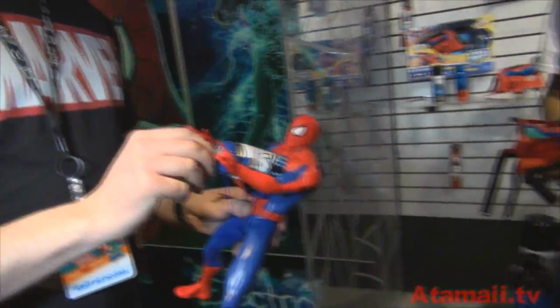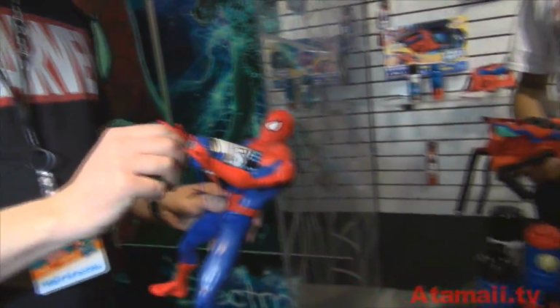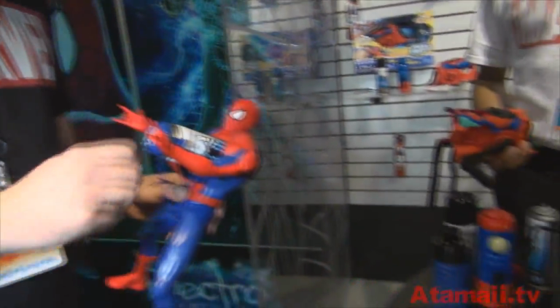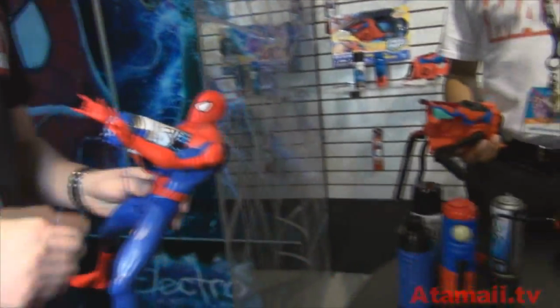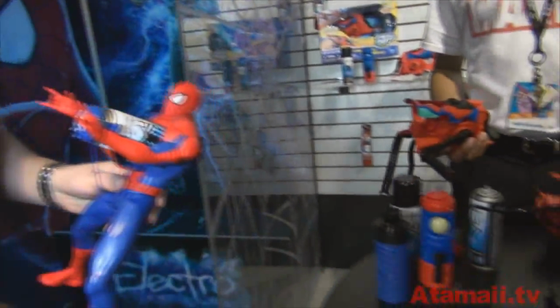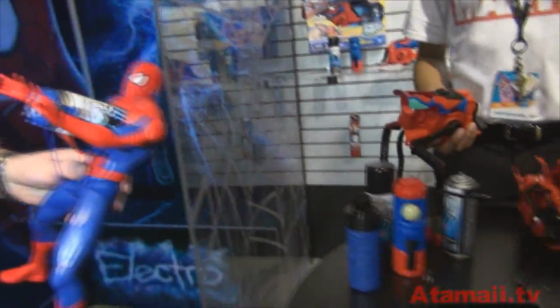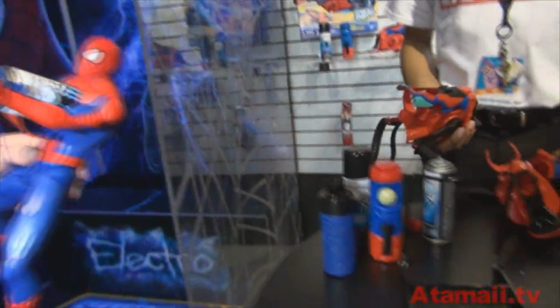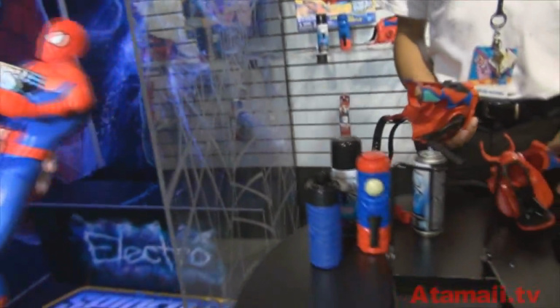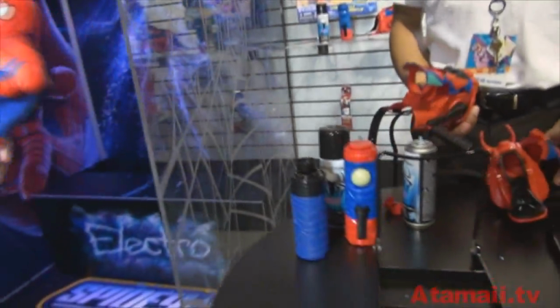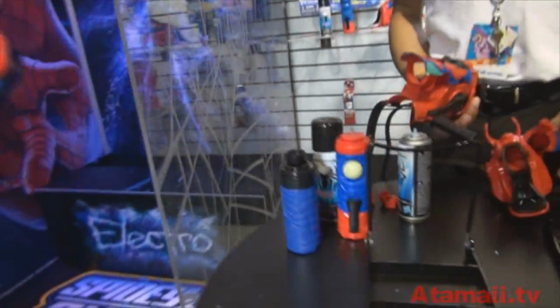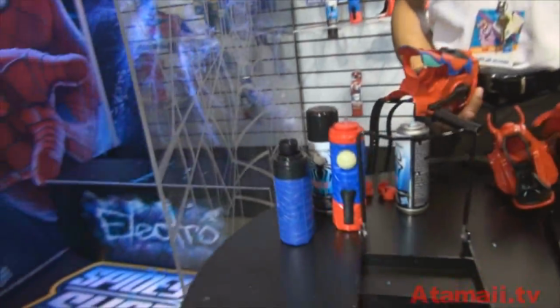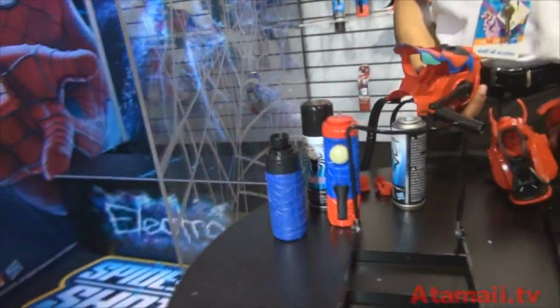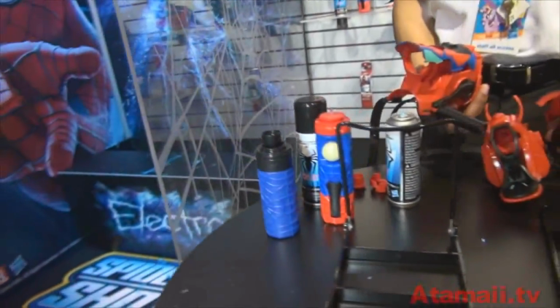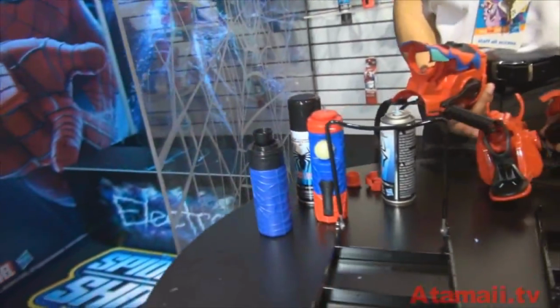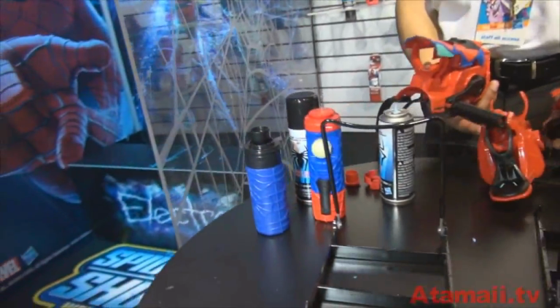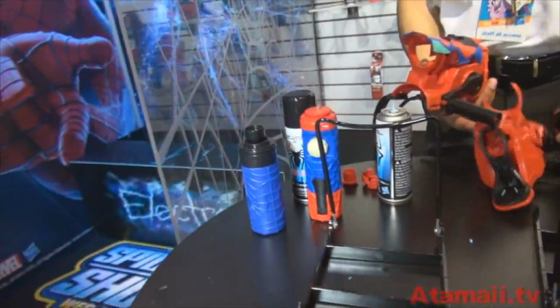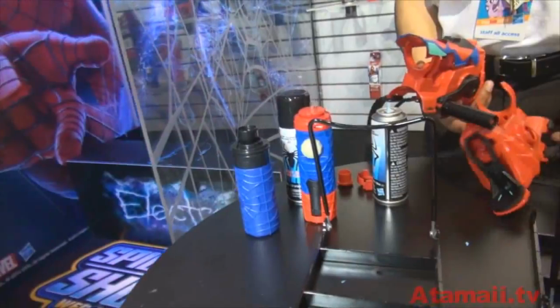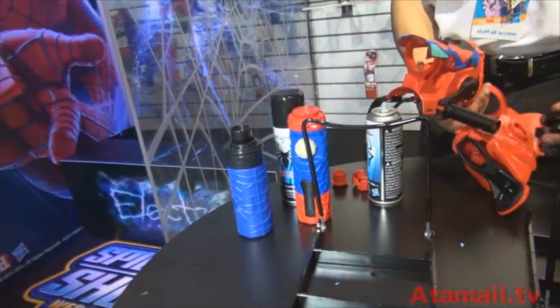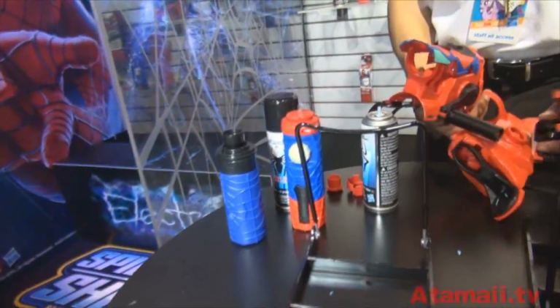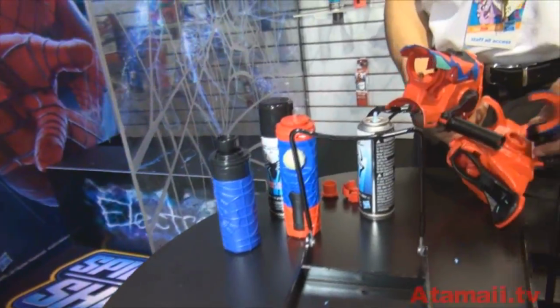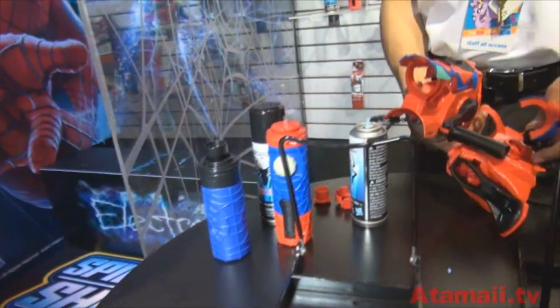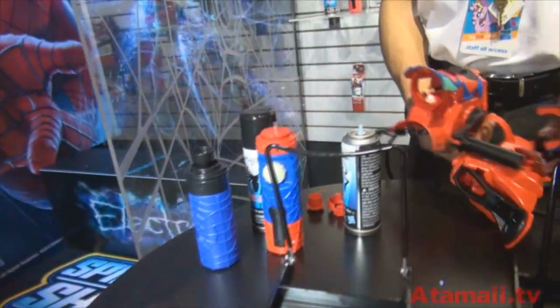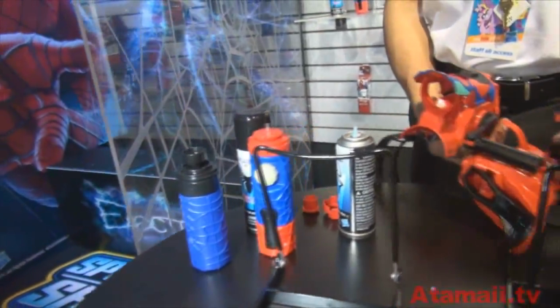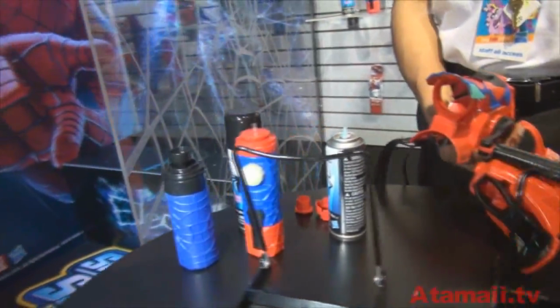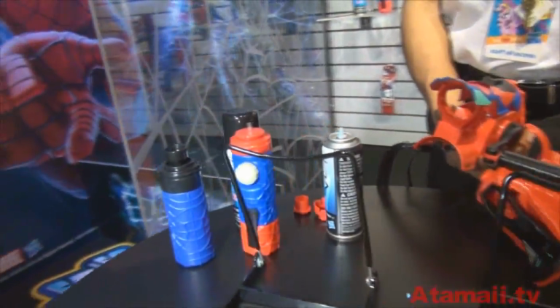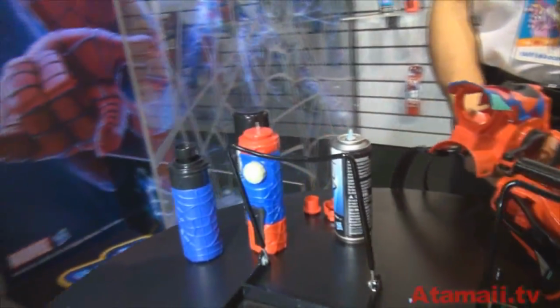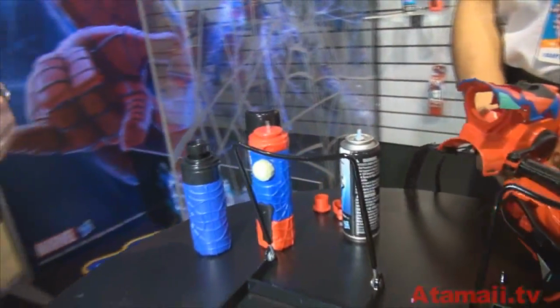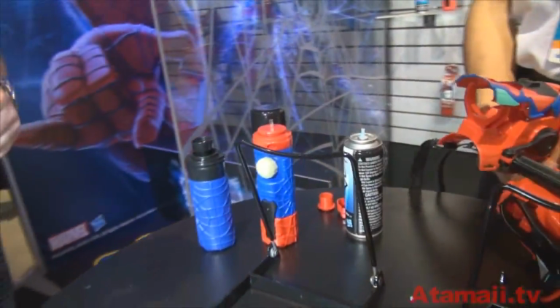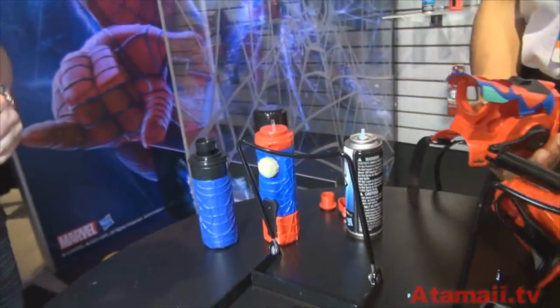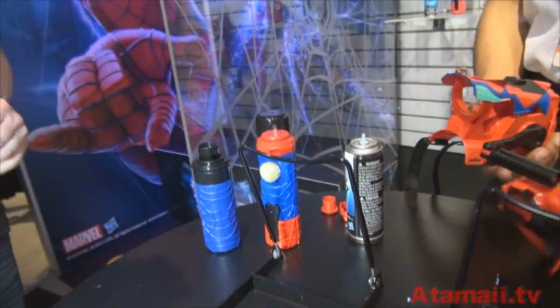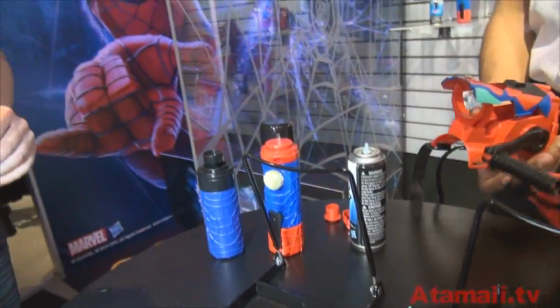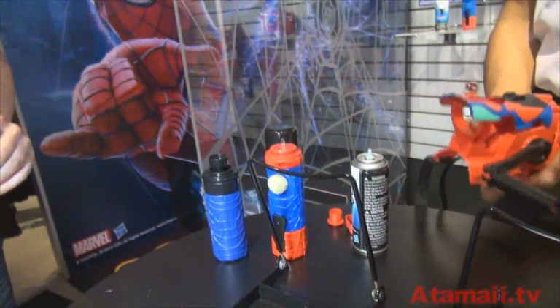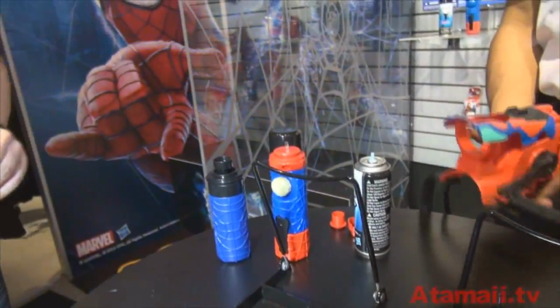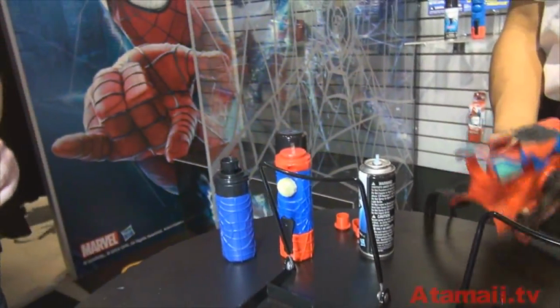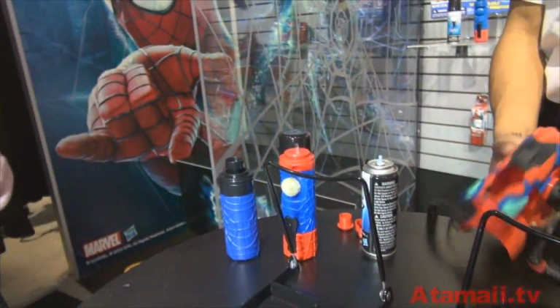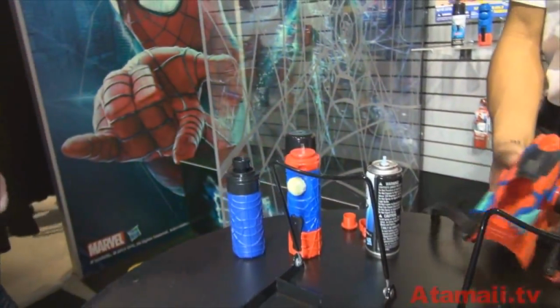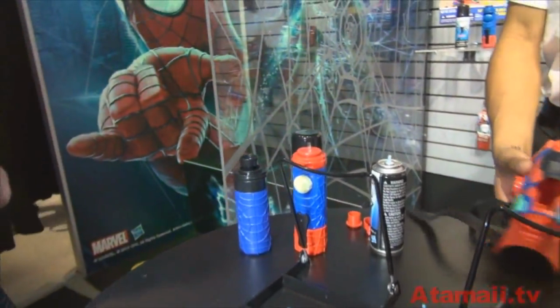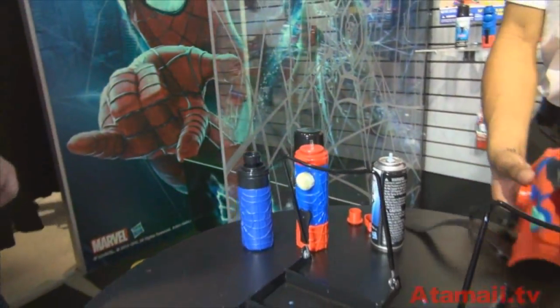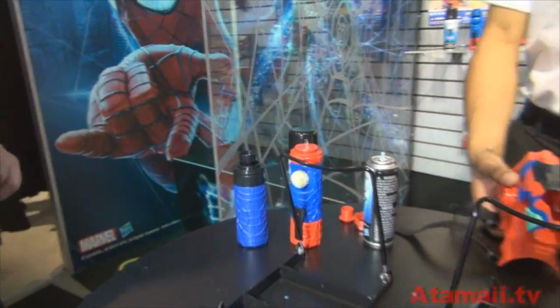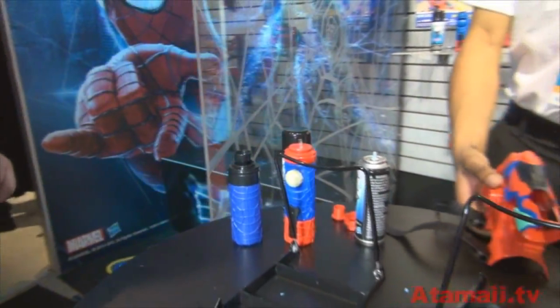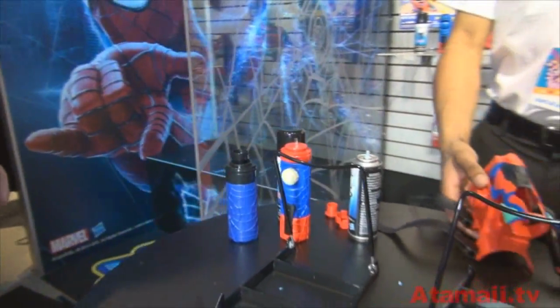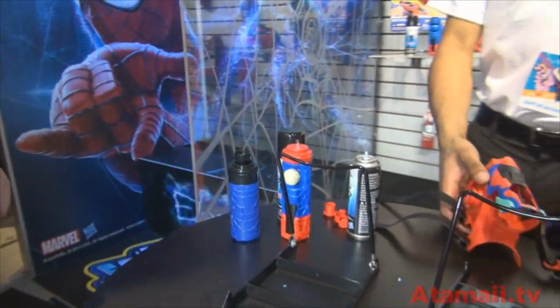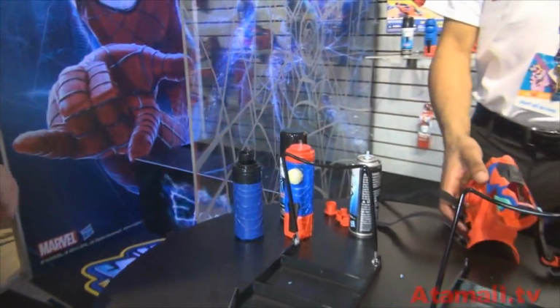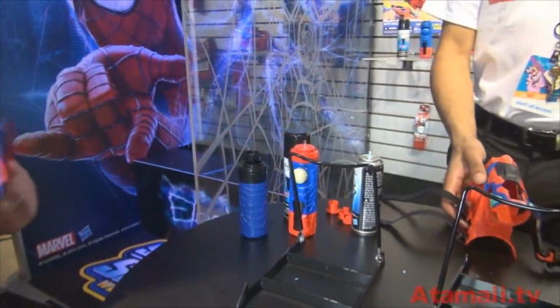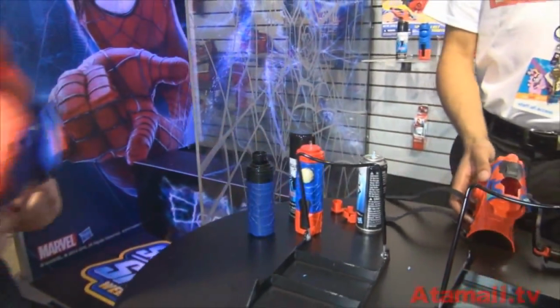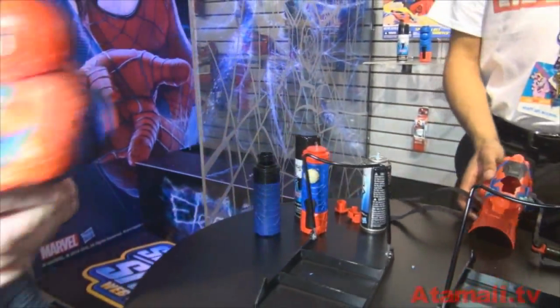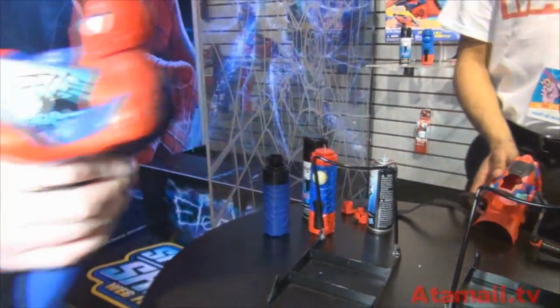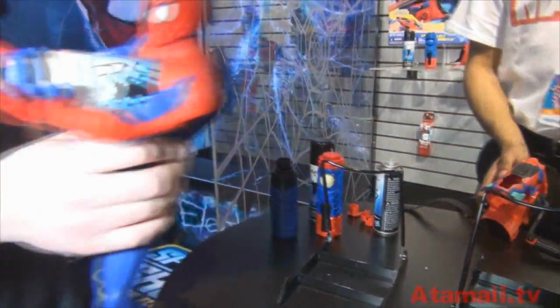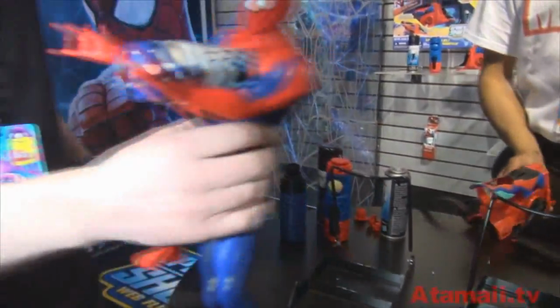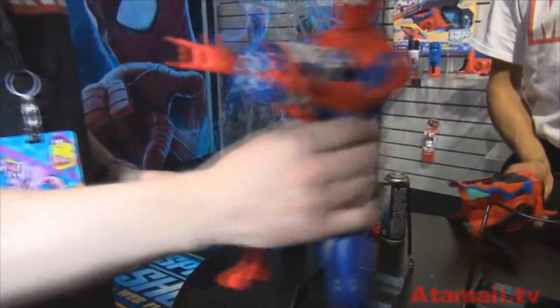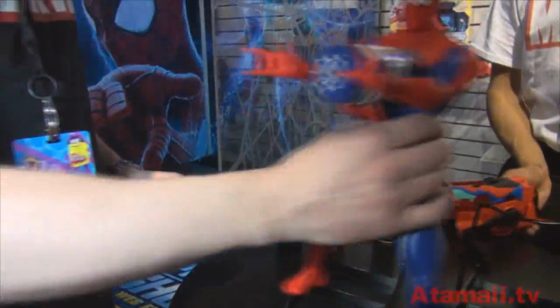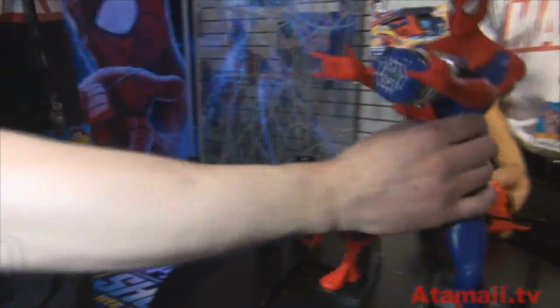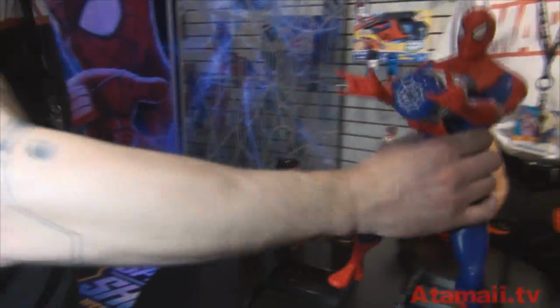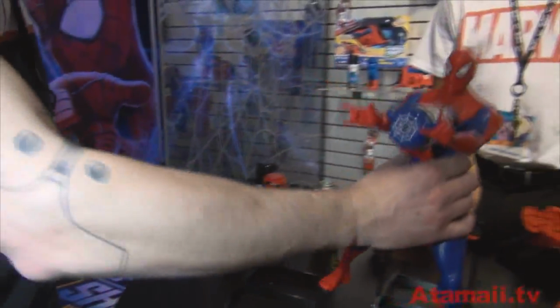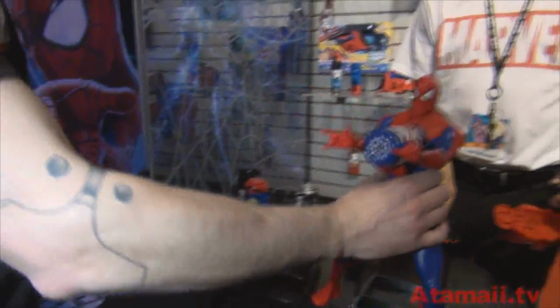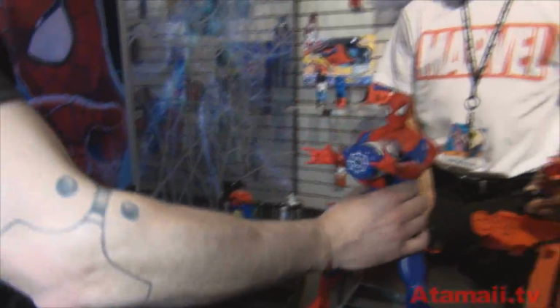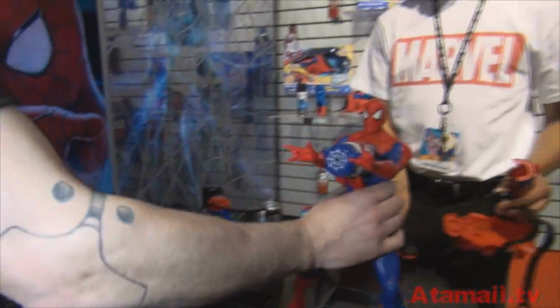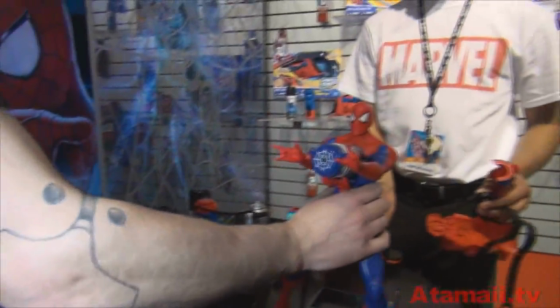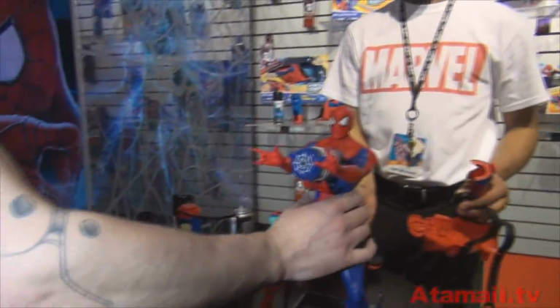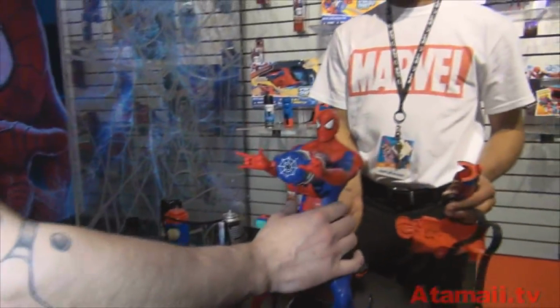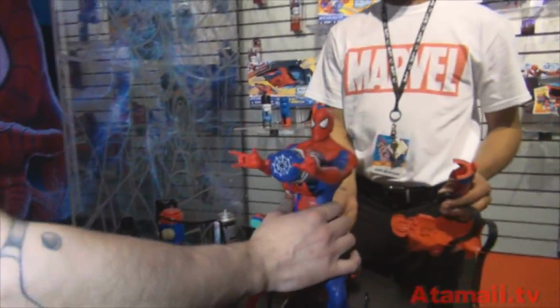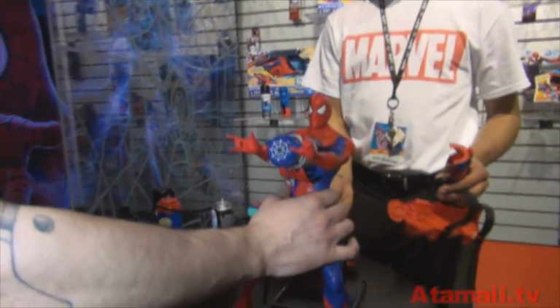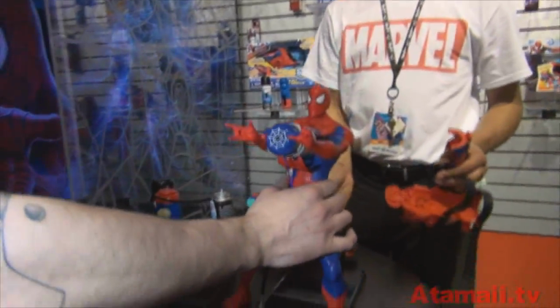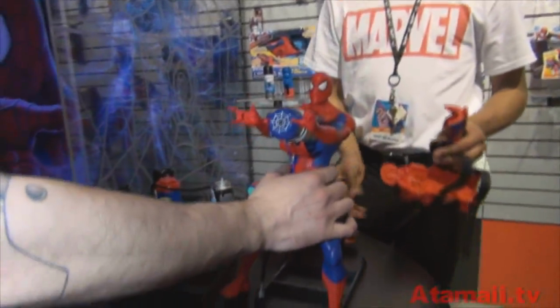And here, these are the cans — these are the cans of our web fluid. You can get refills from the stores. Yes, you can. Great. And you've got some other stuff to show me?